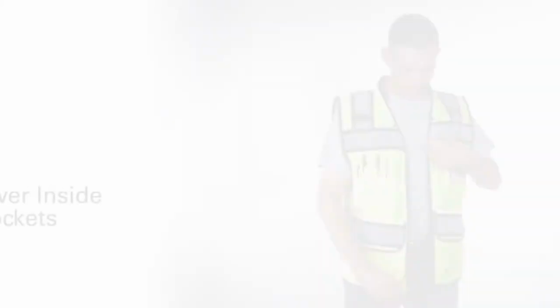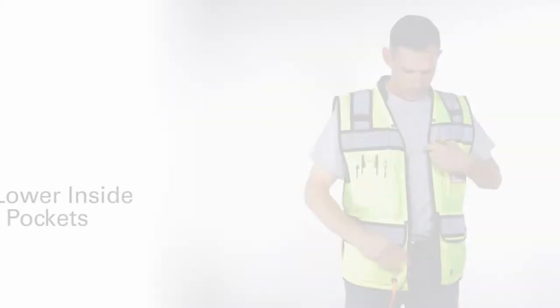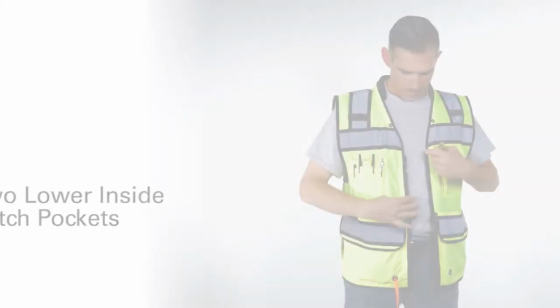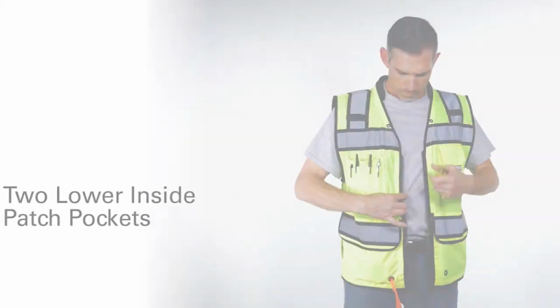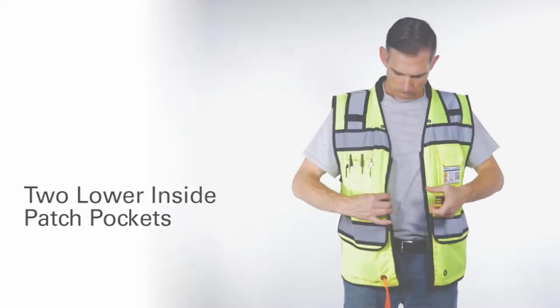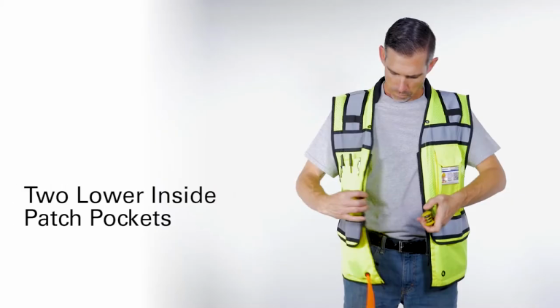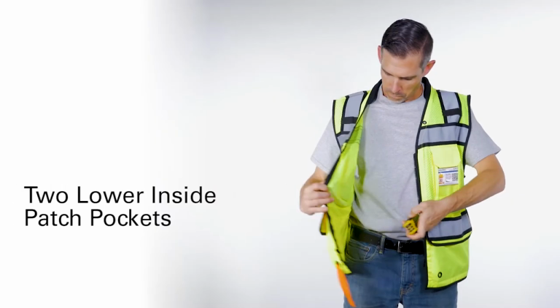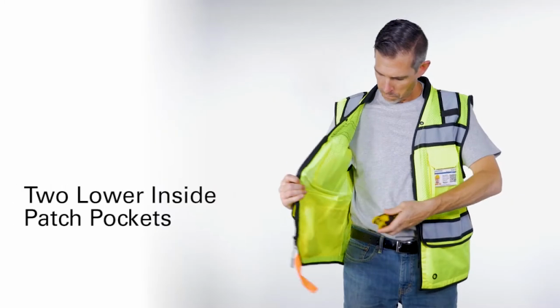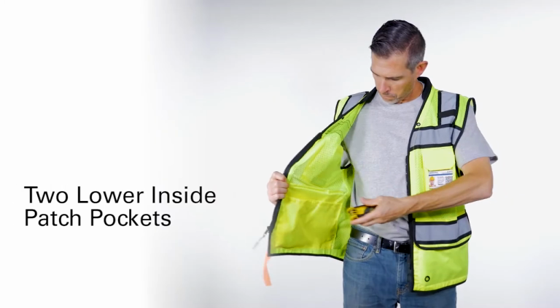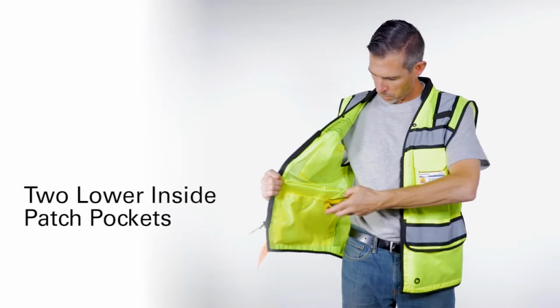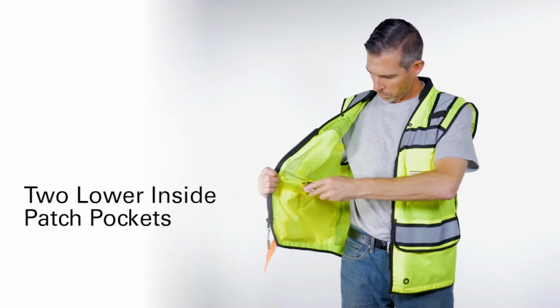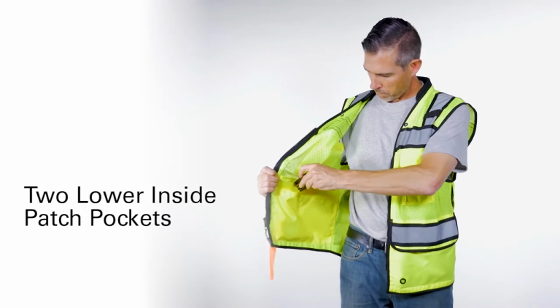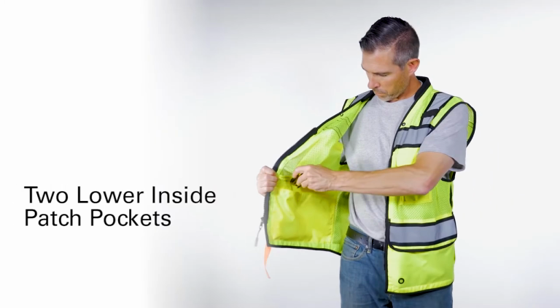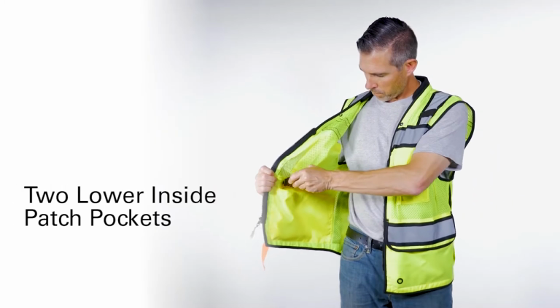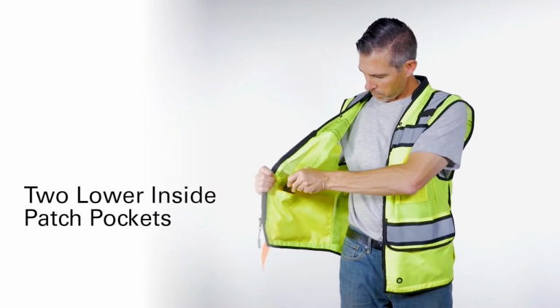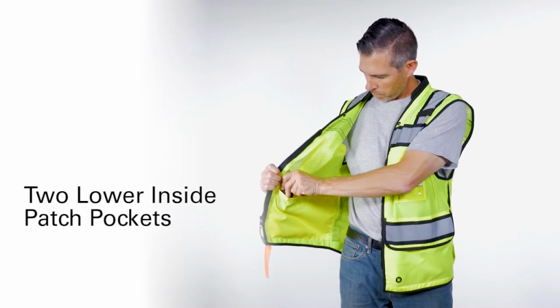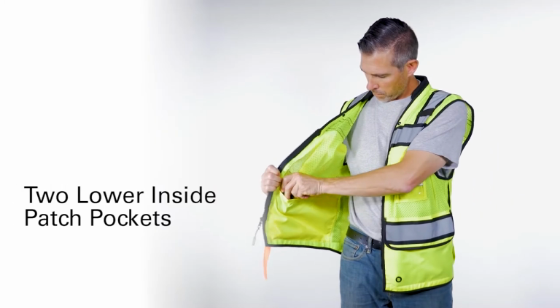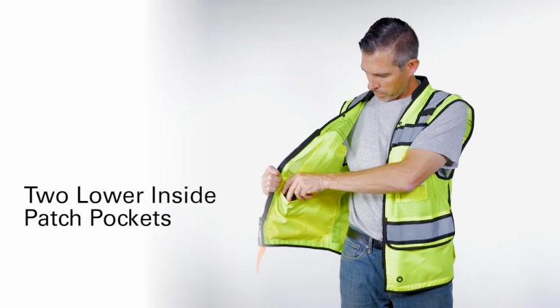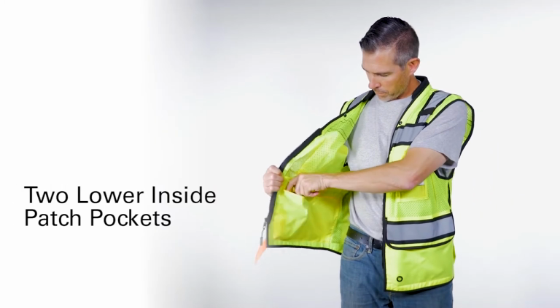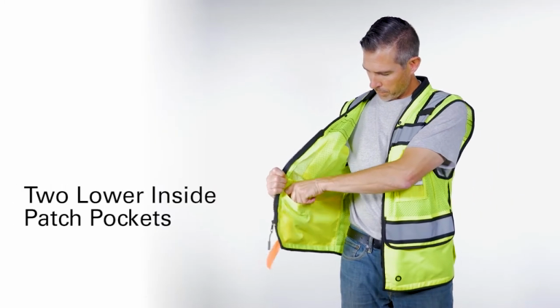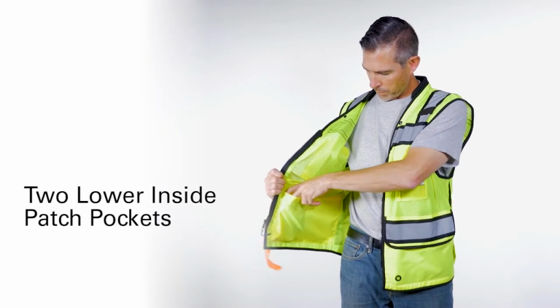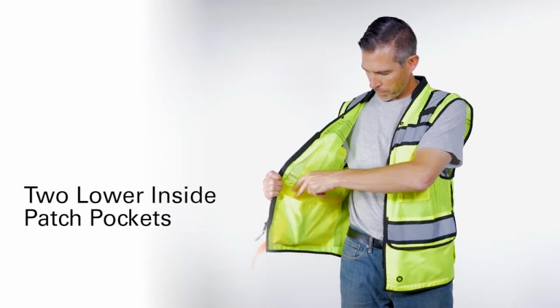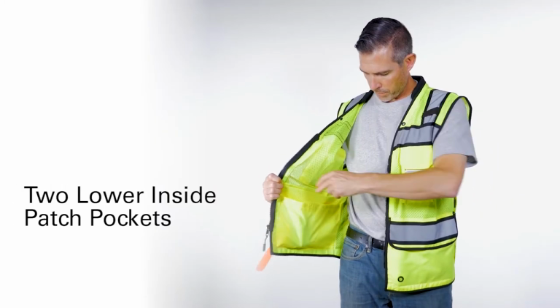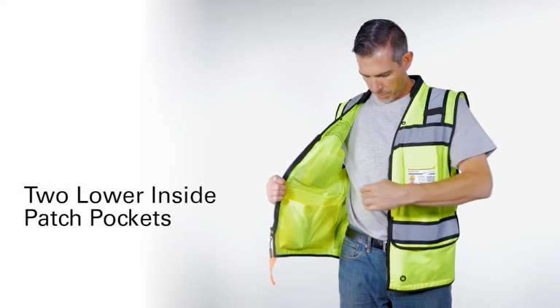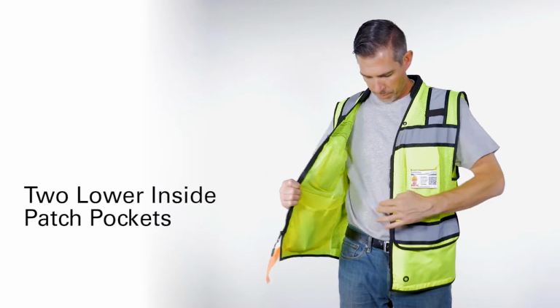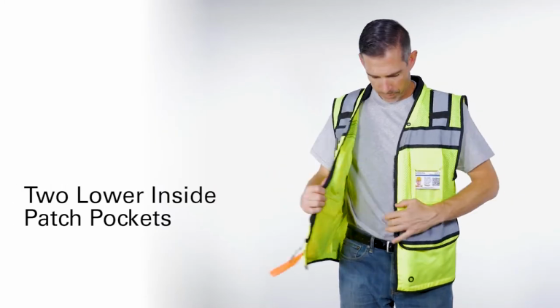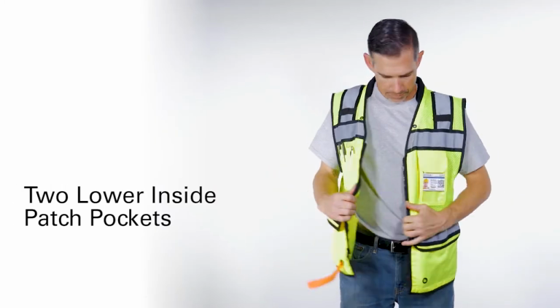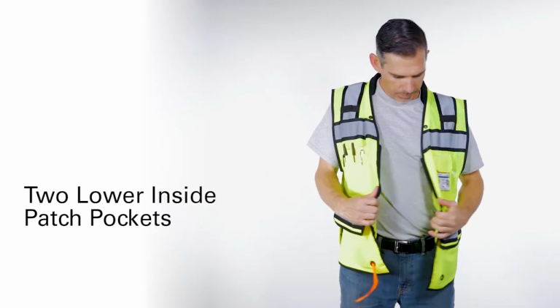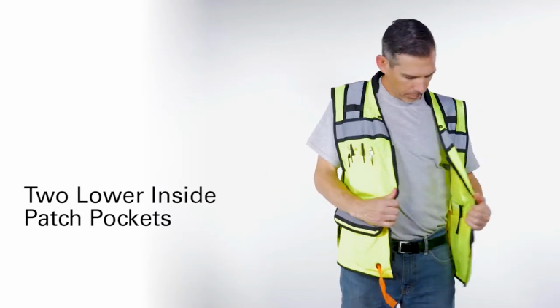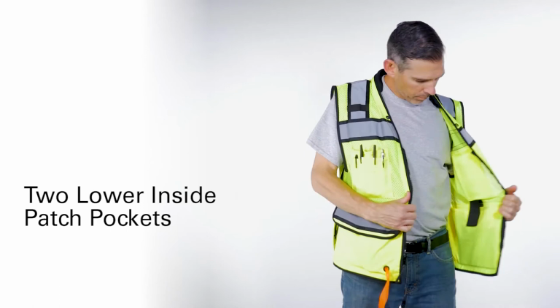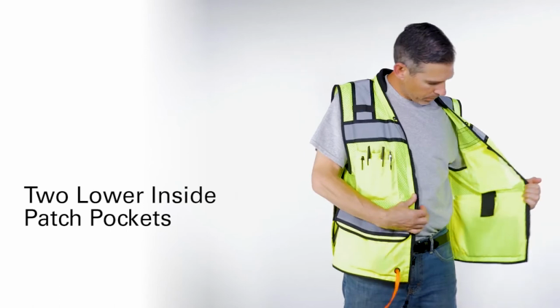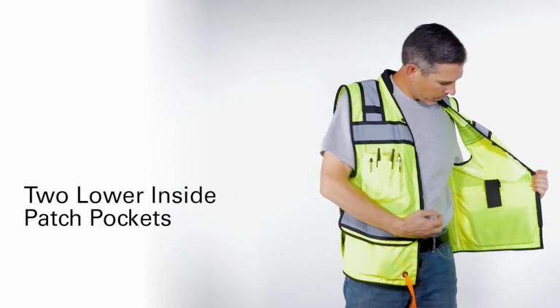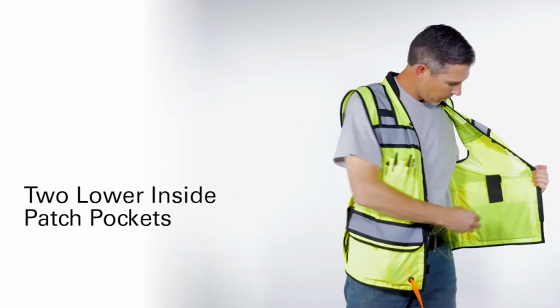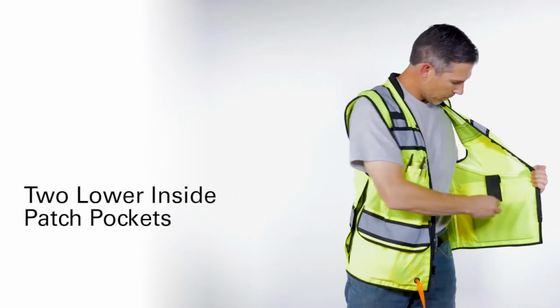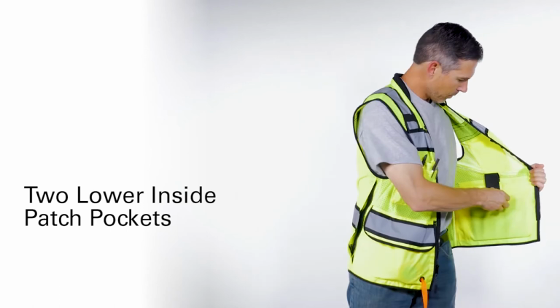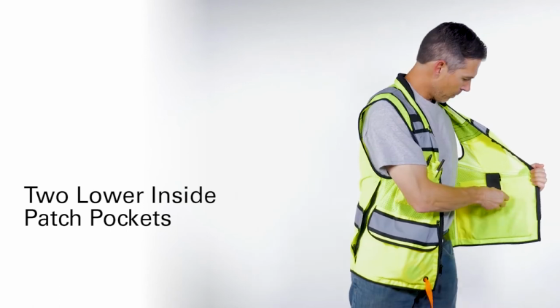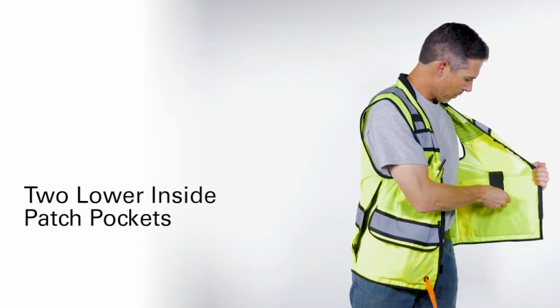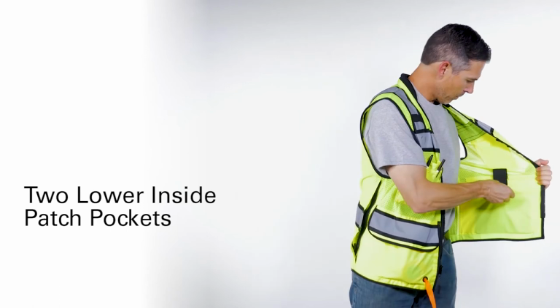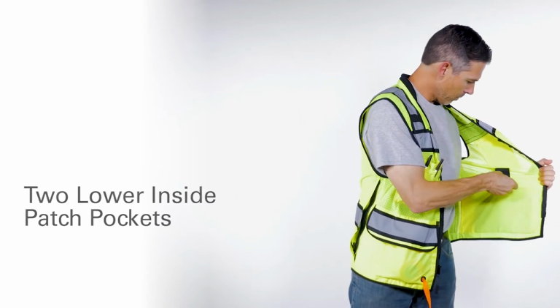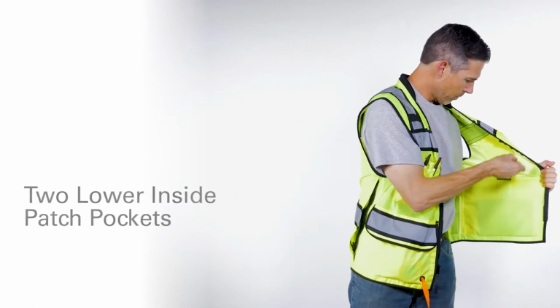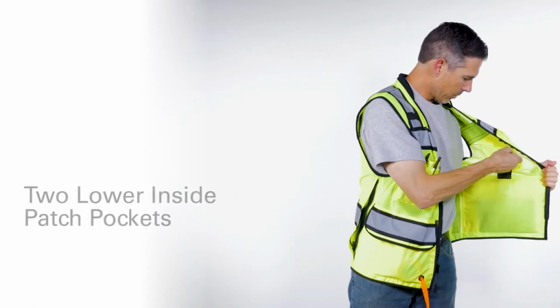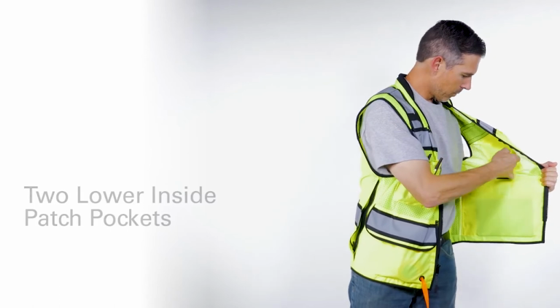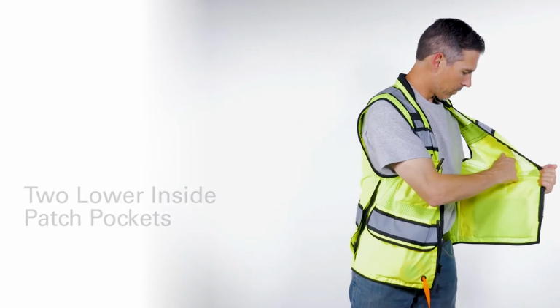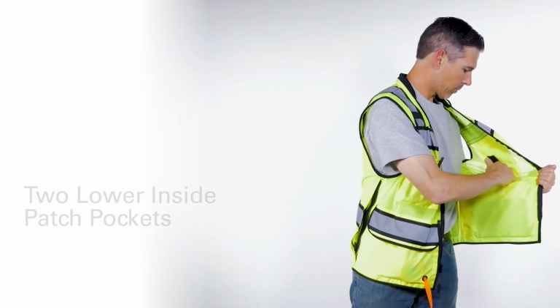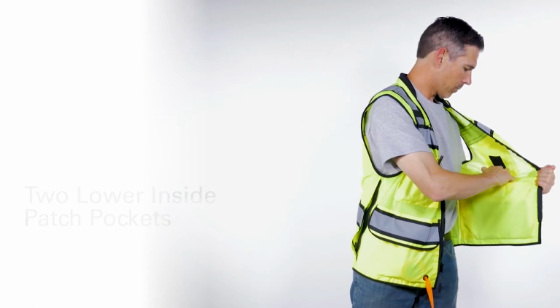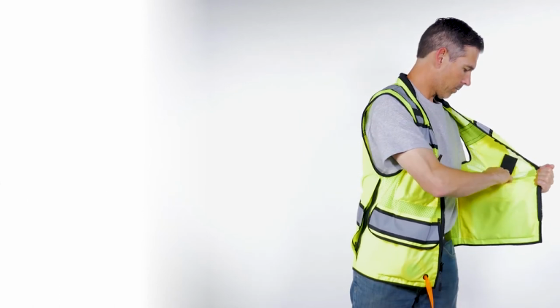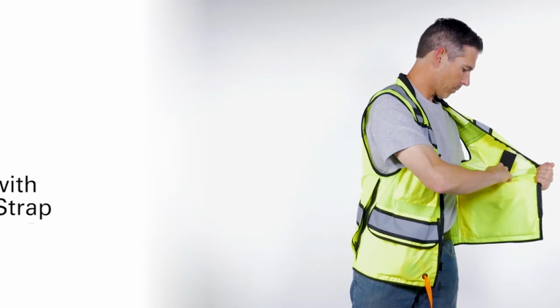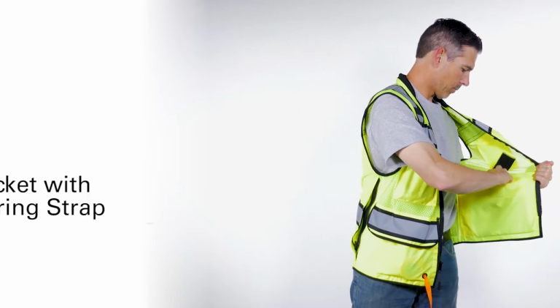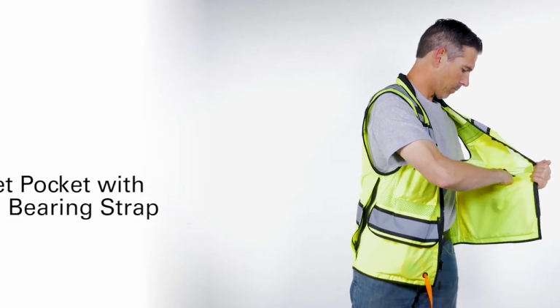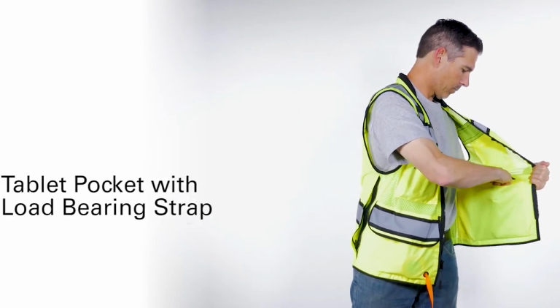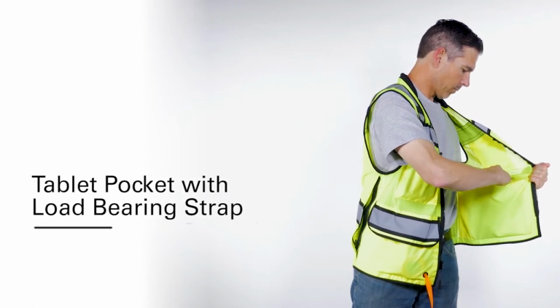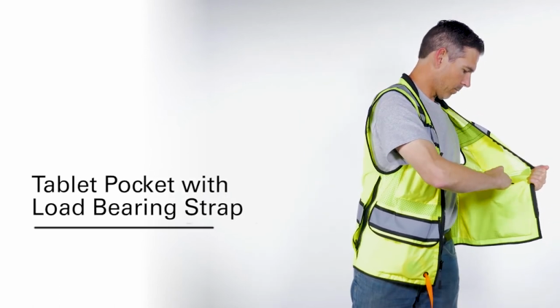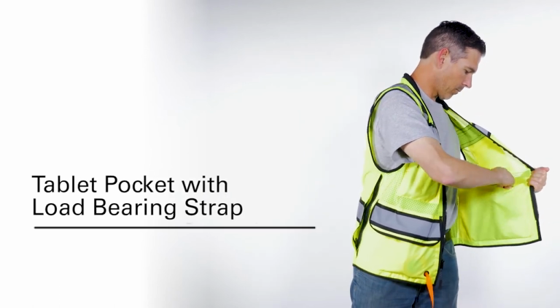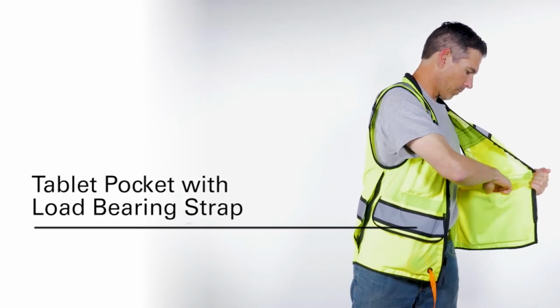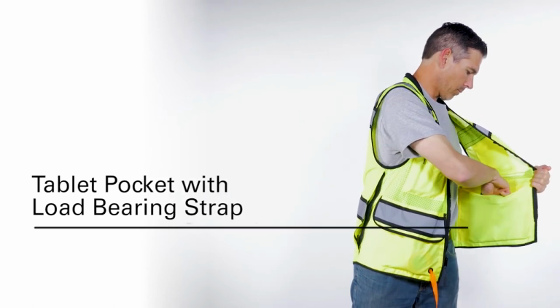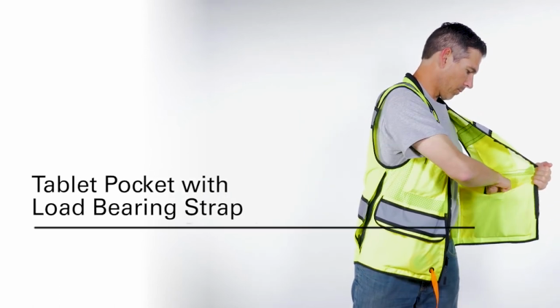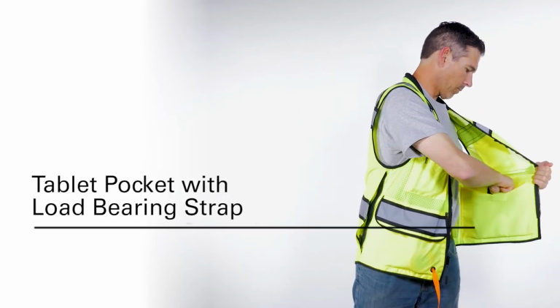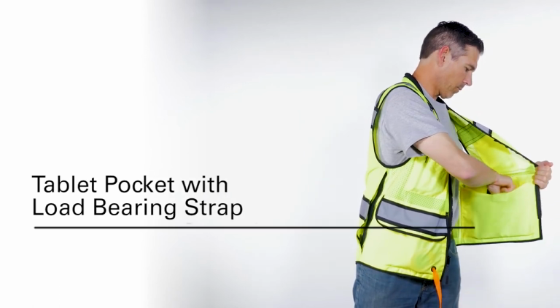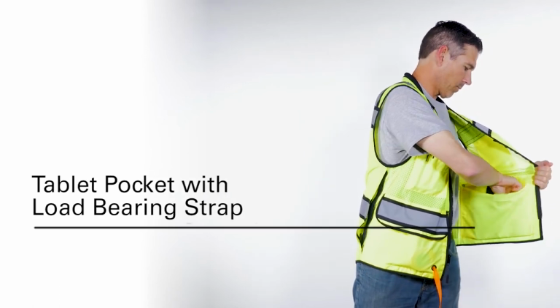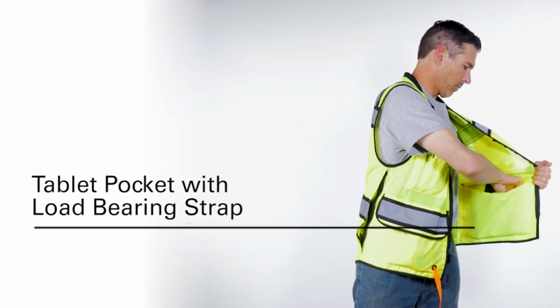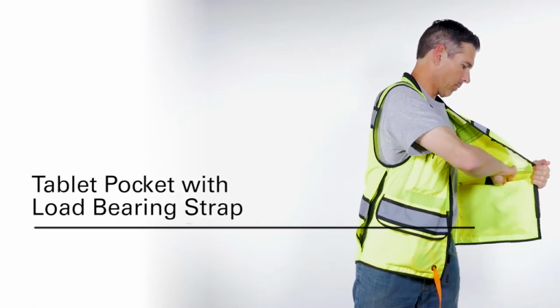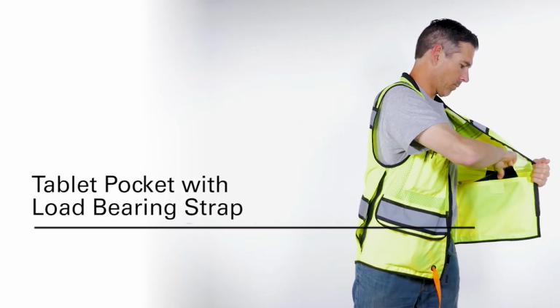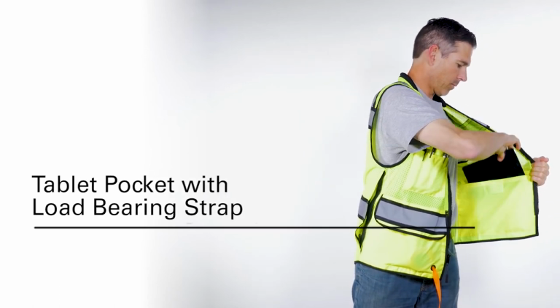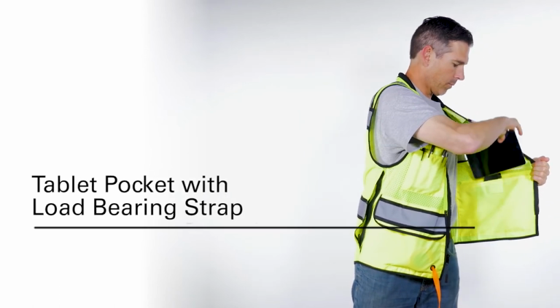On the inside, you'll find a full-length pocket on the lower right and a full-length tablet pocket with a load-bearing strap on the lower left.